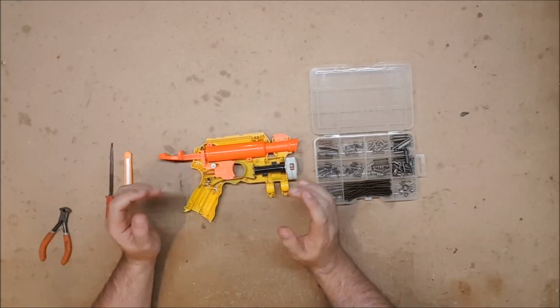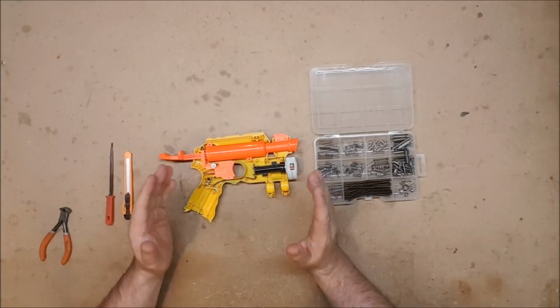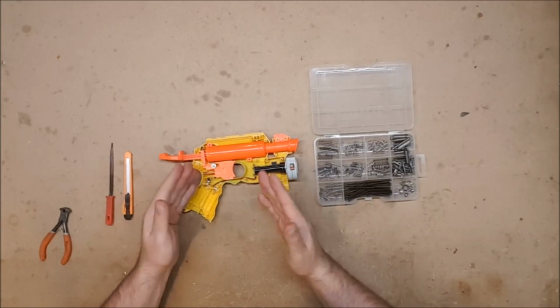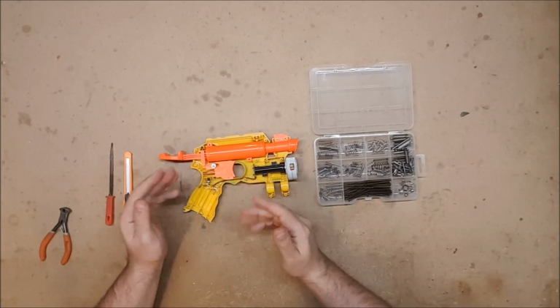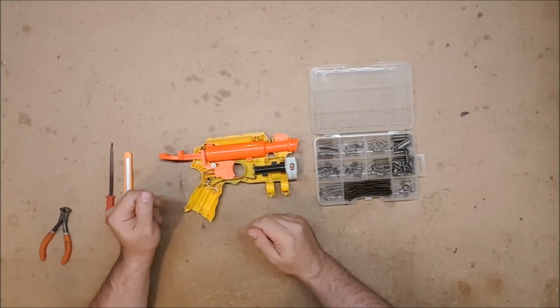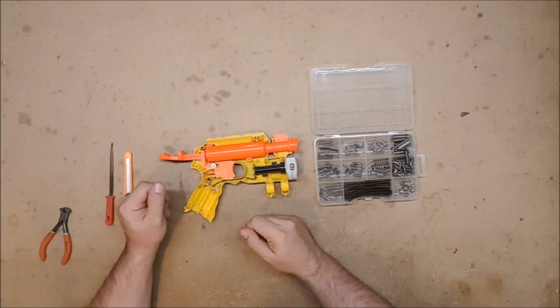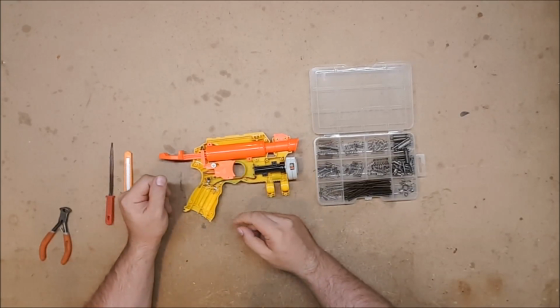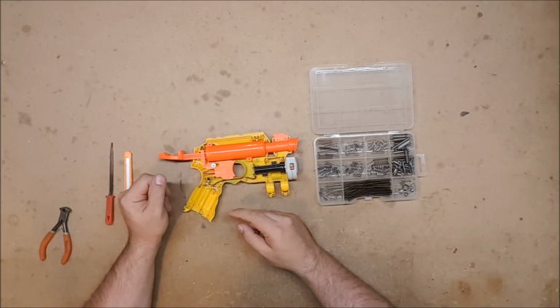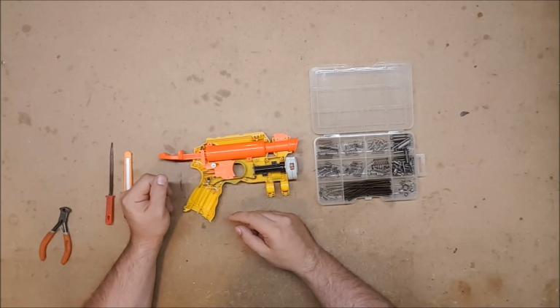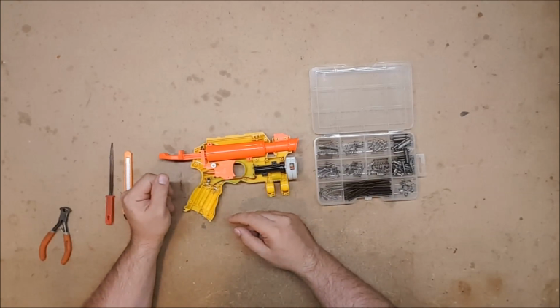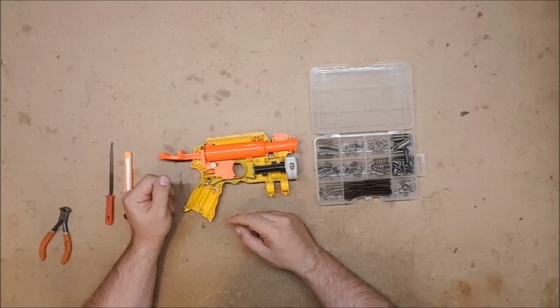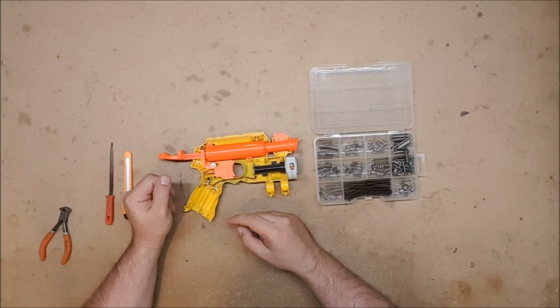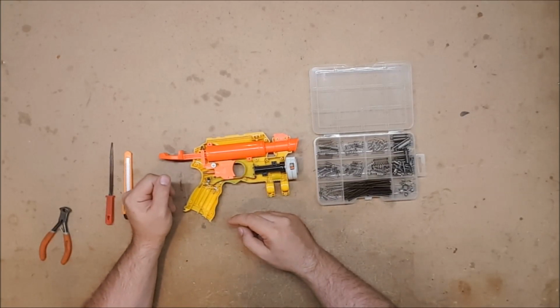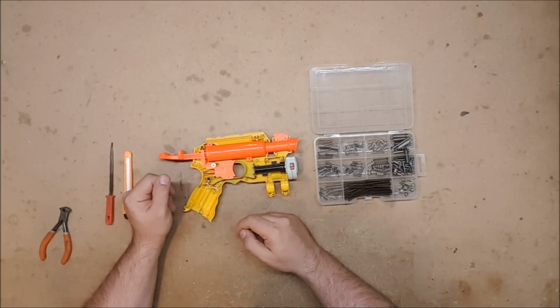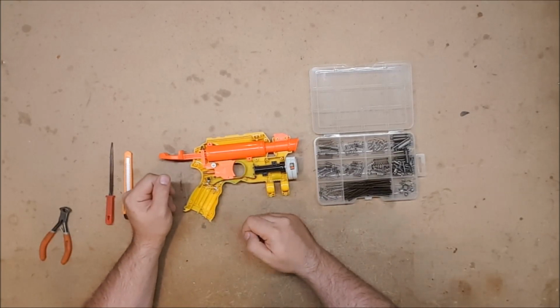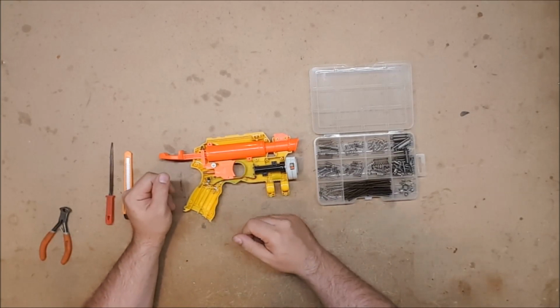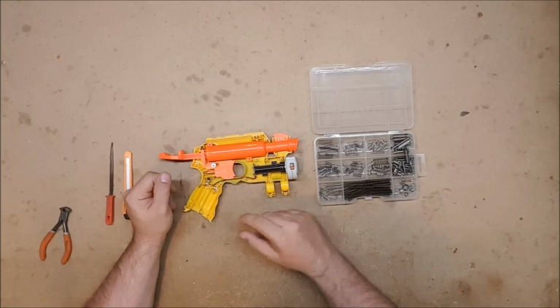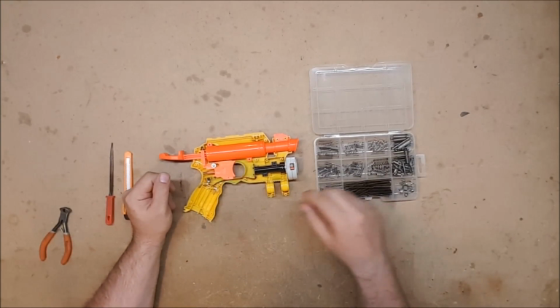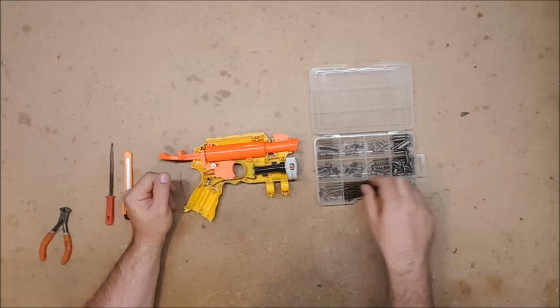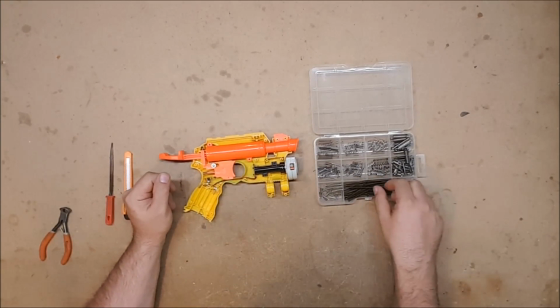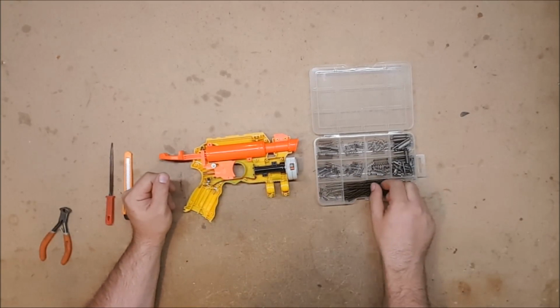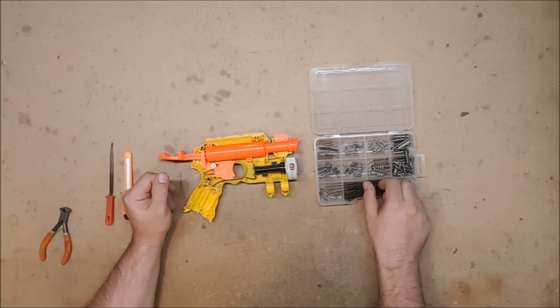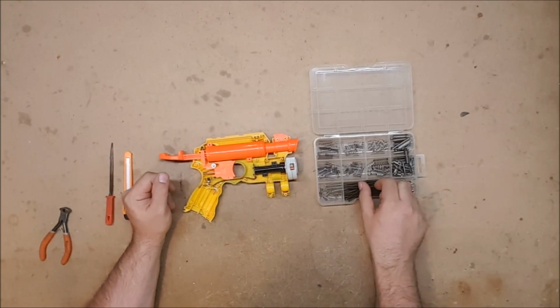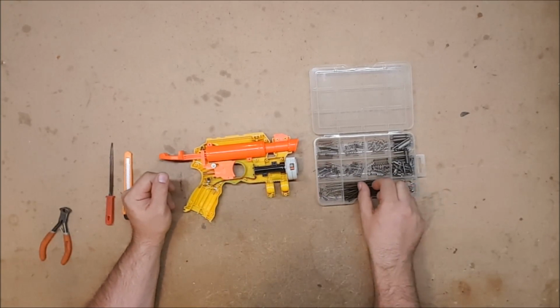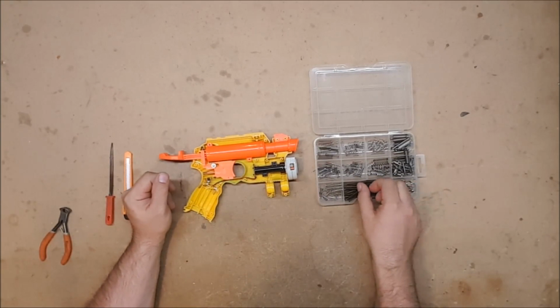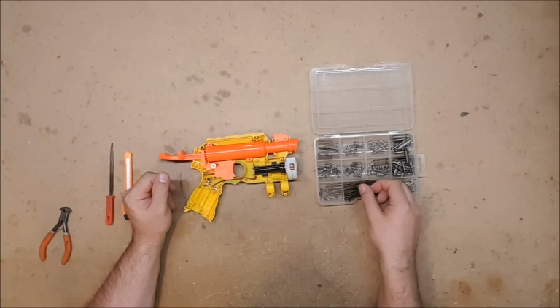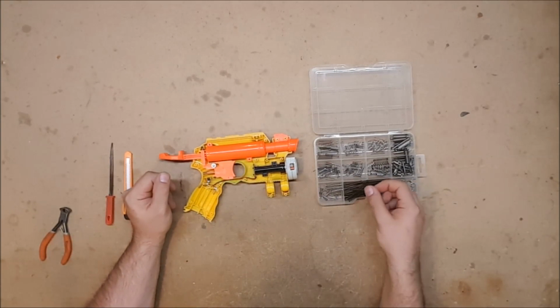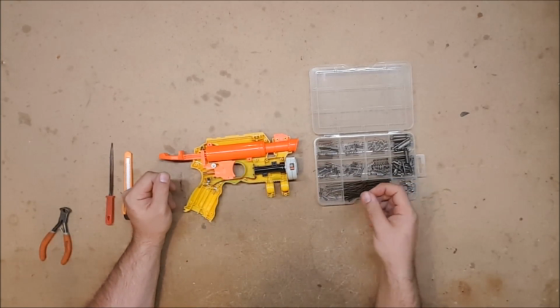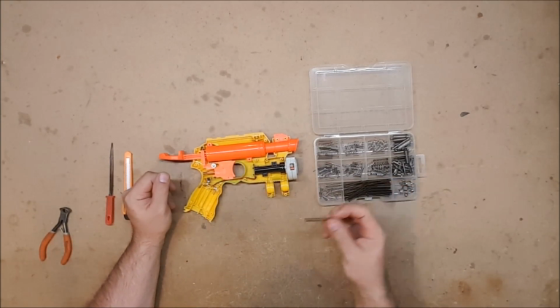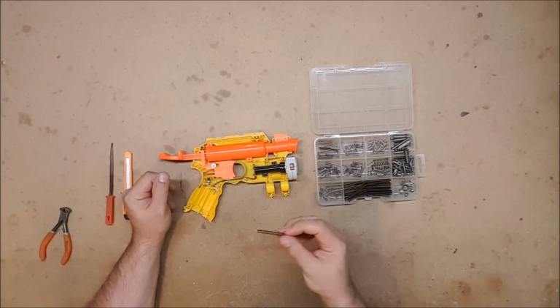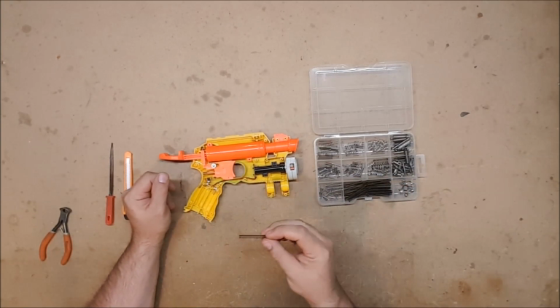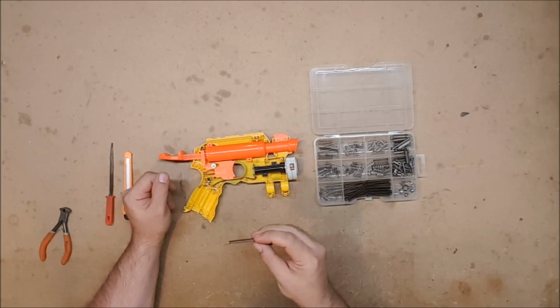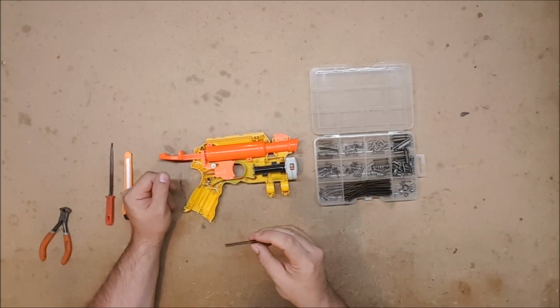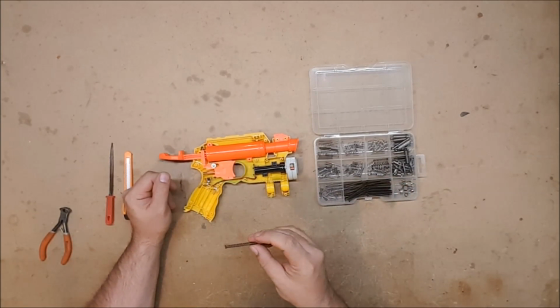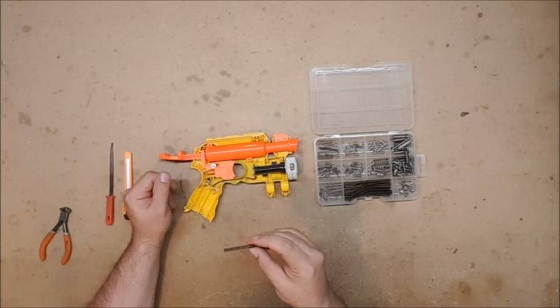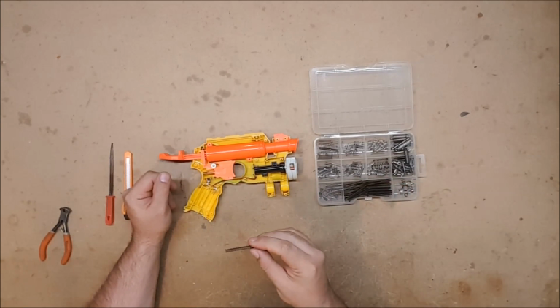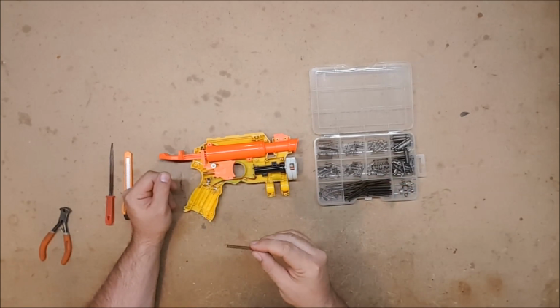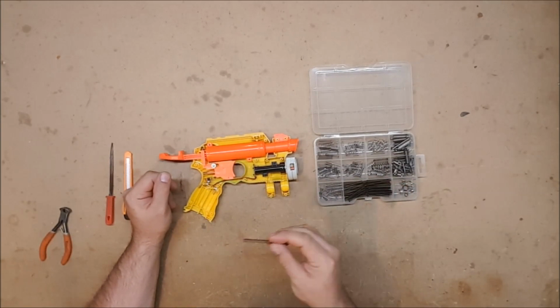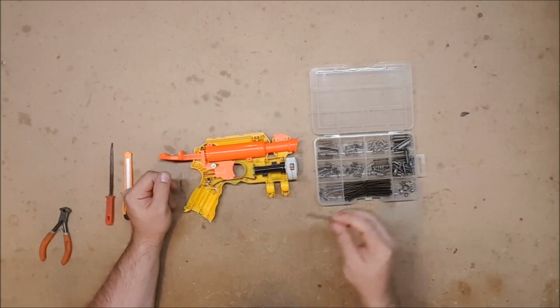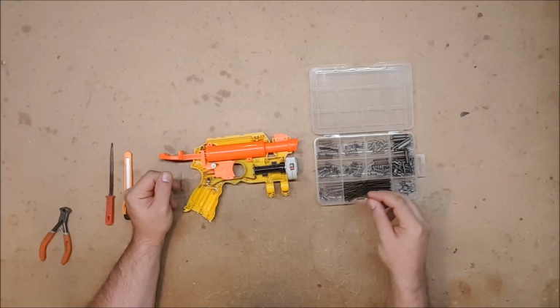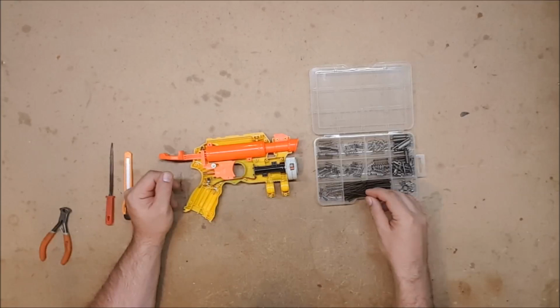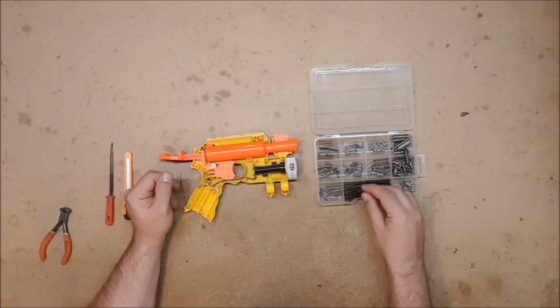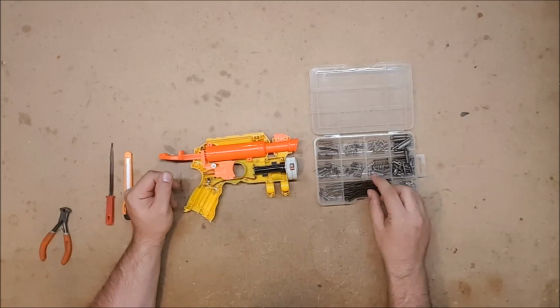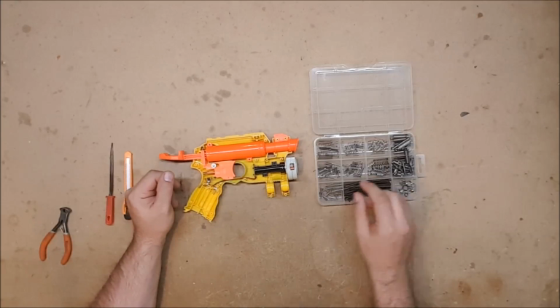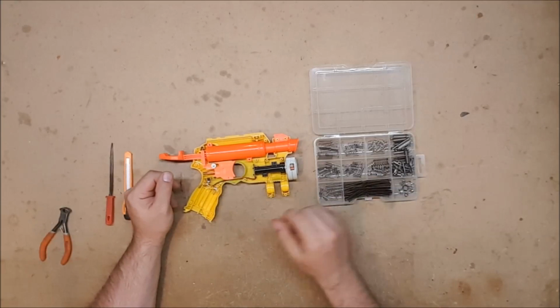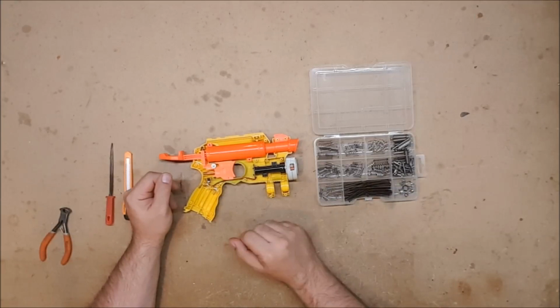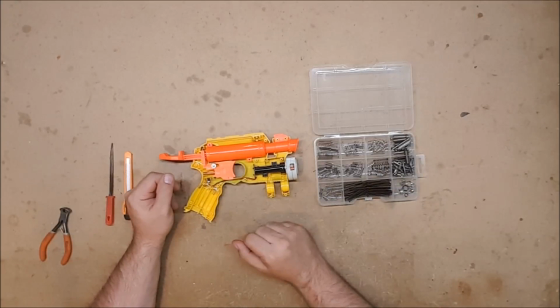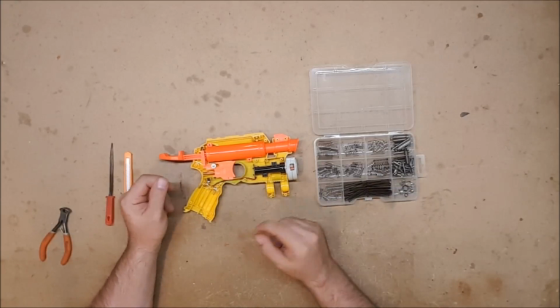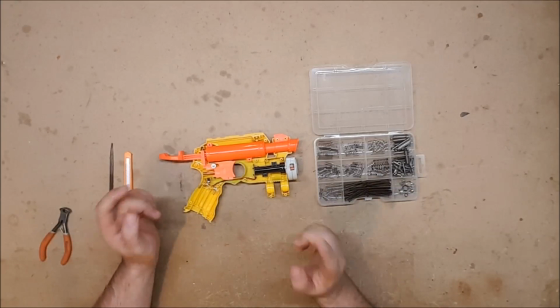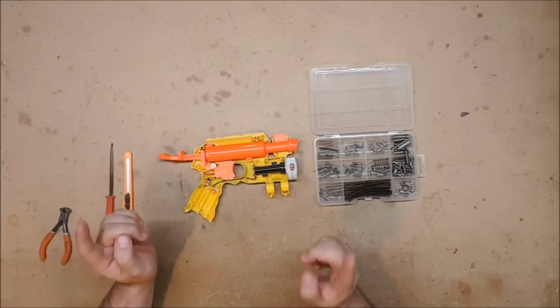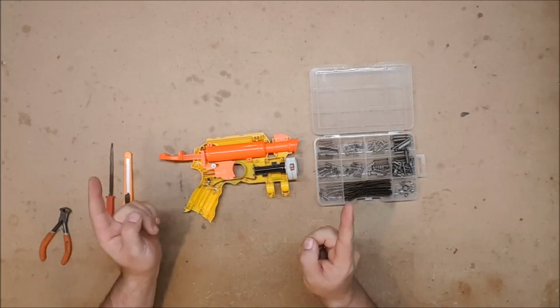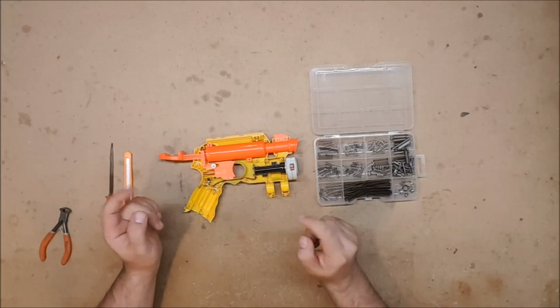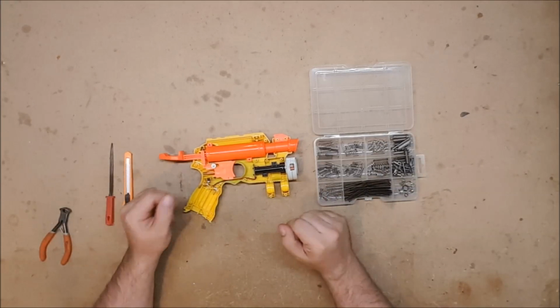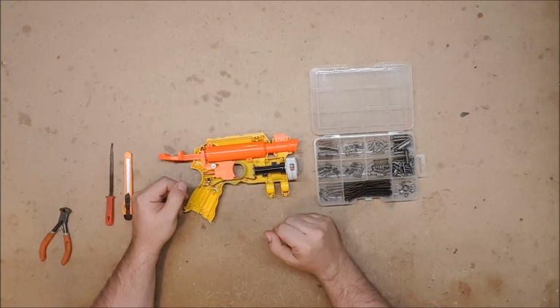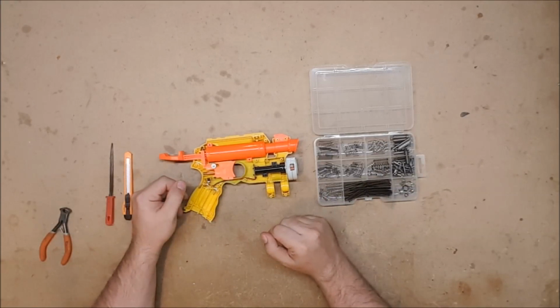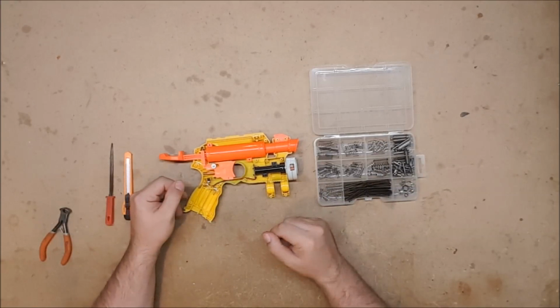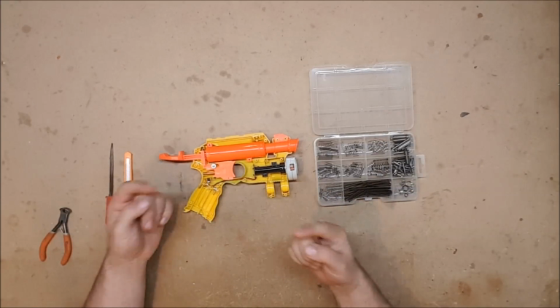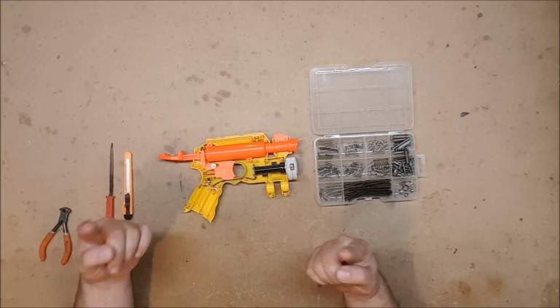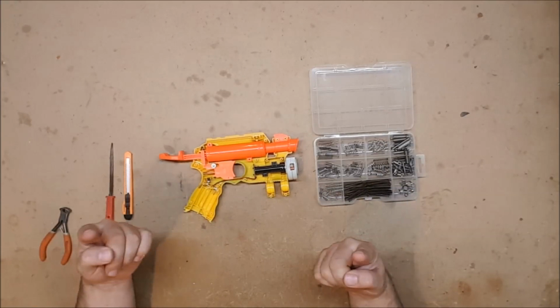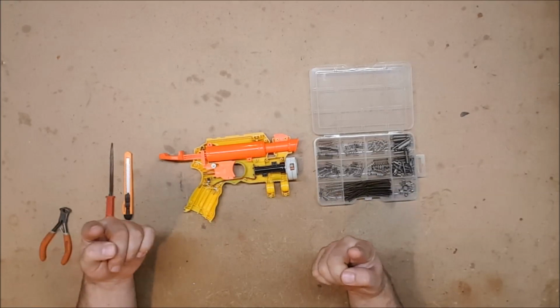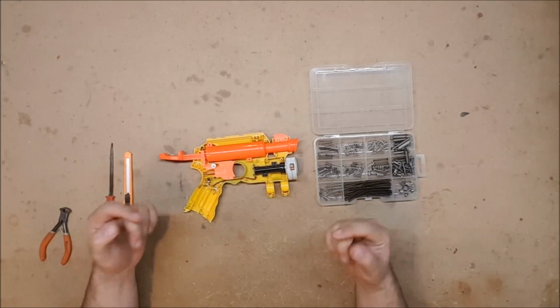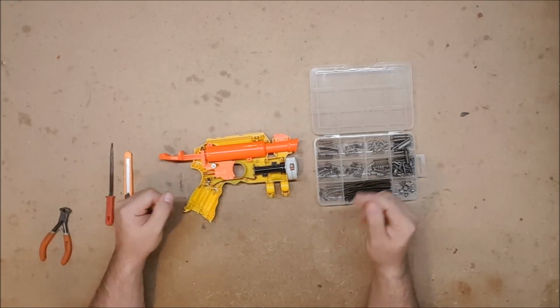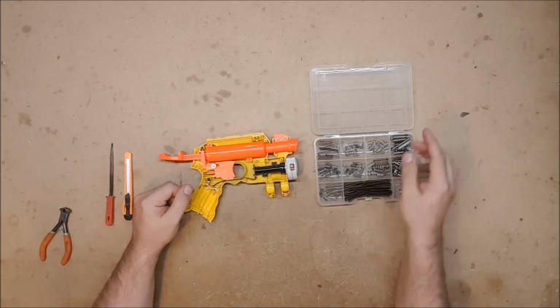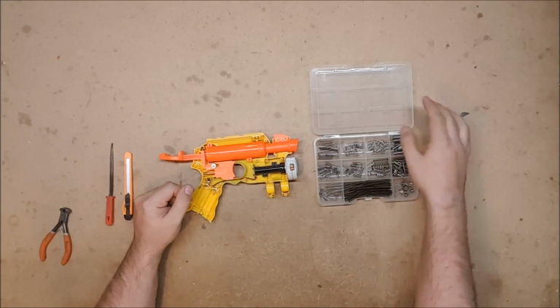So that is how you replace the catch spring, and Fastenal 155 is the one that I recommend. I hope this is helpful — thank you for watching.